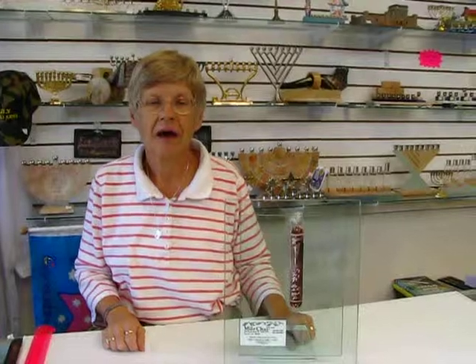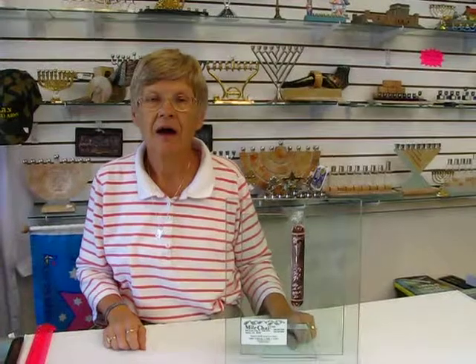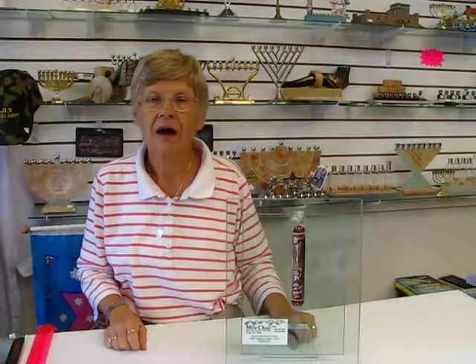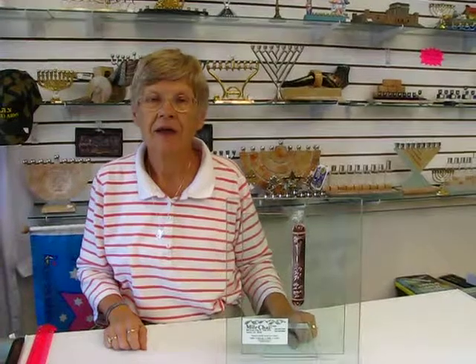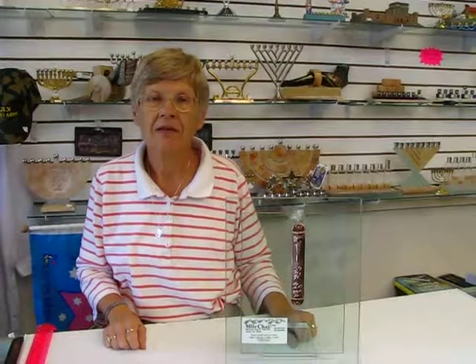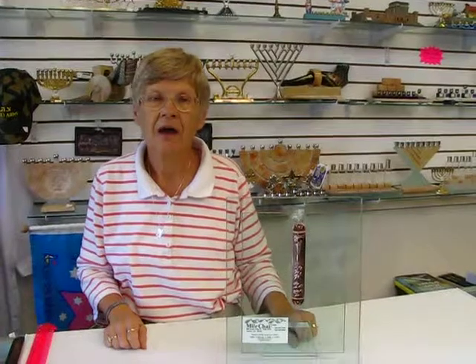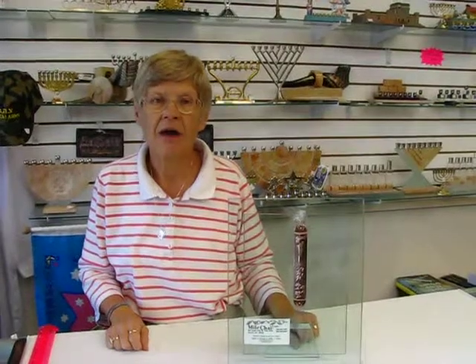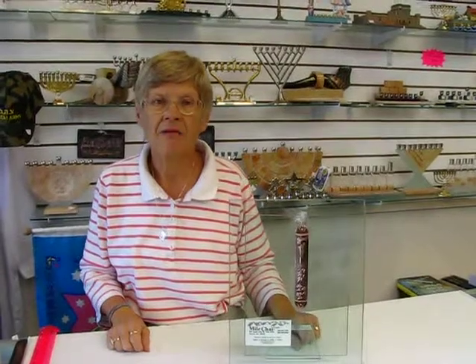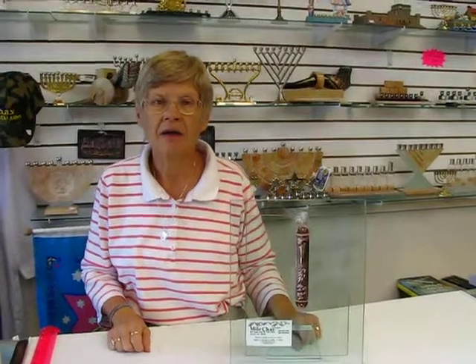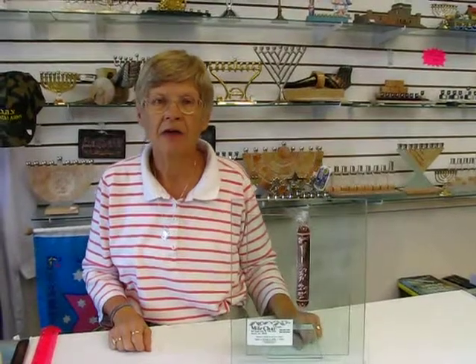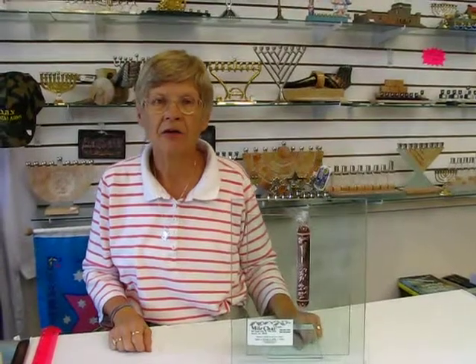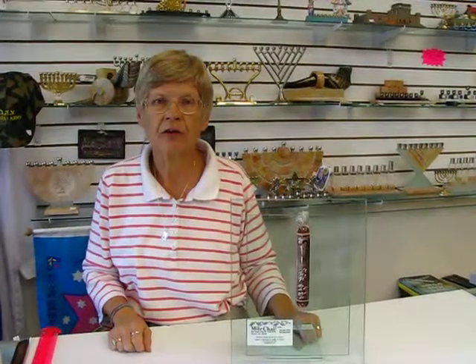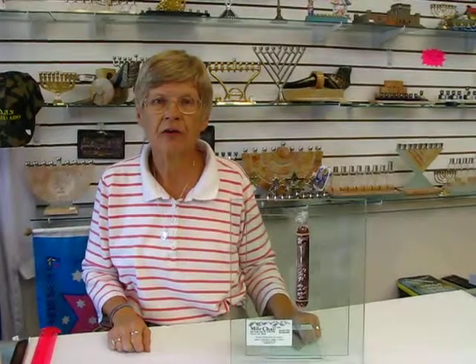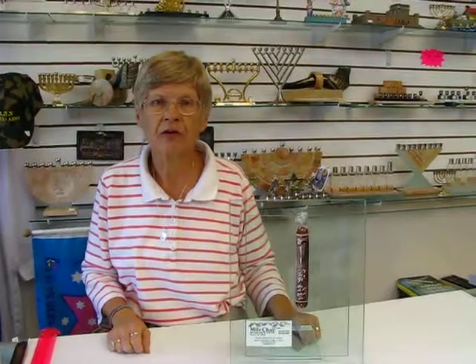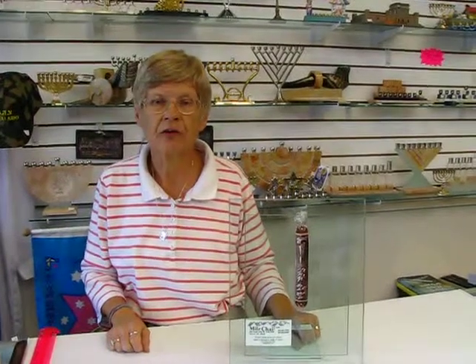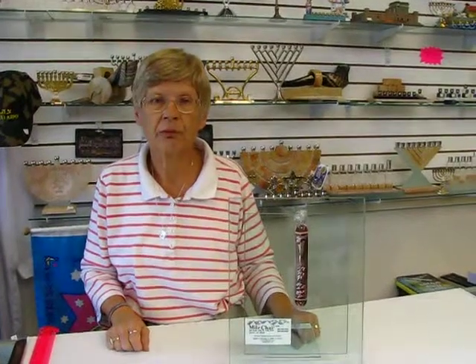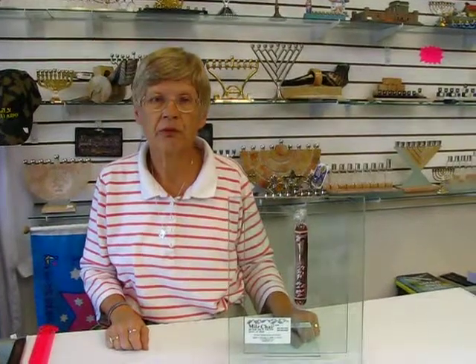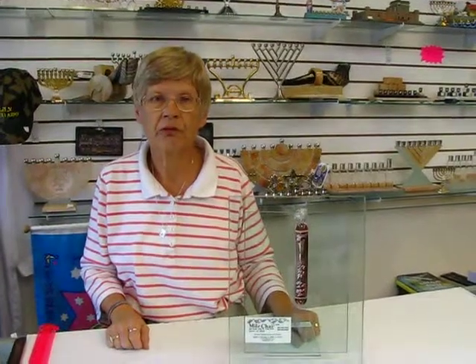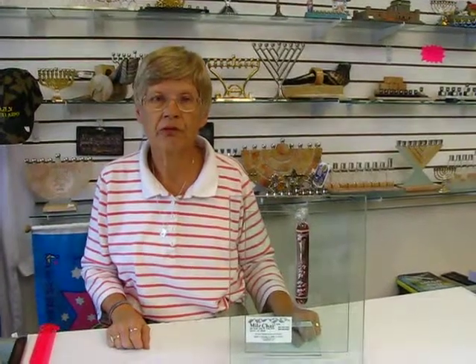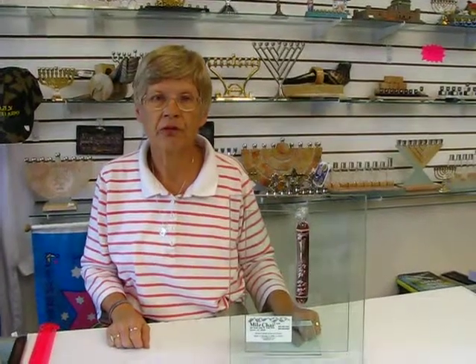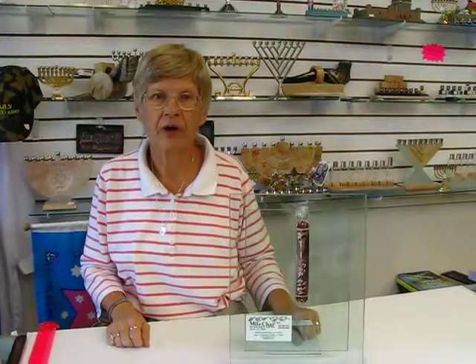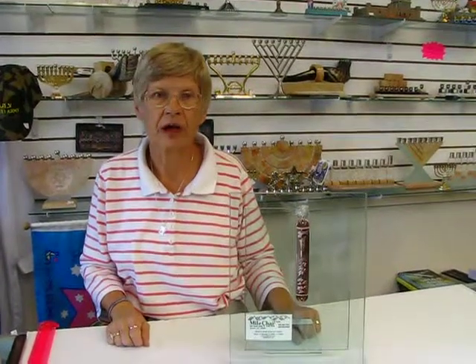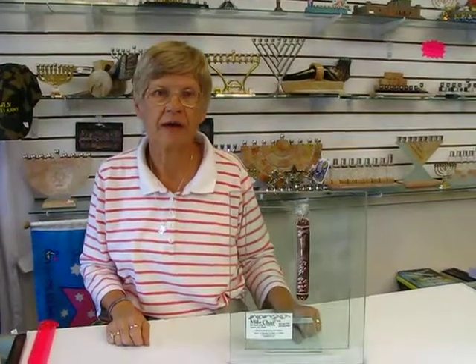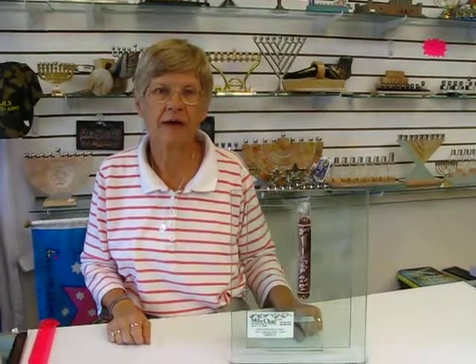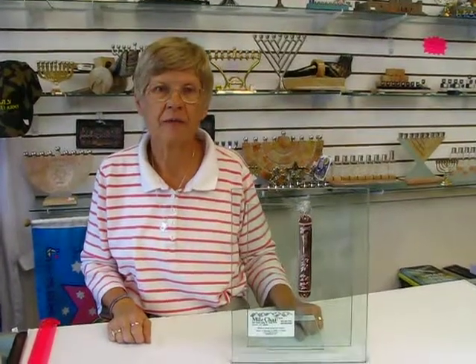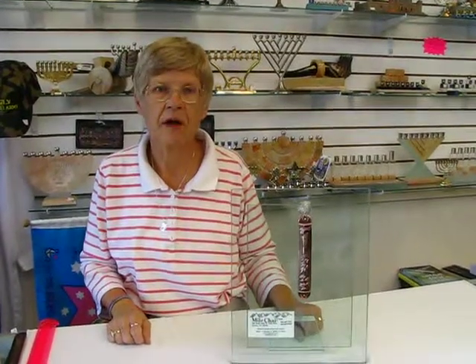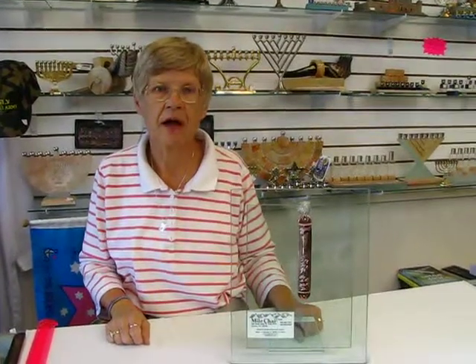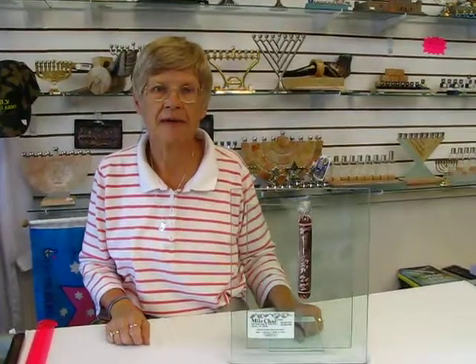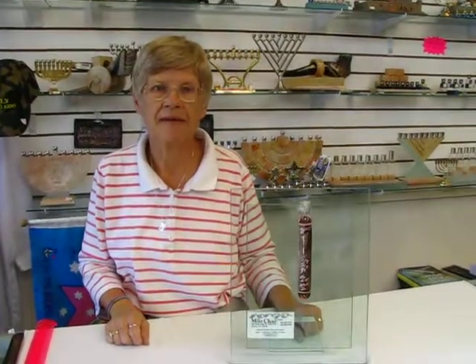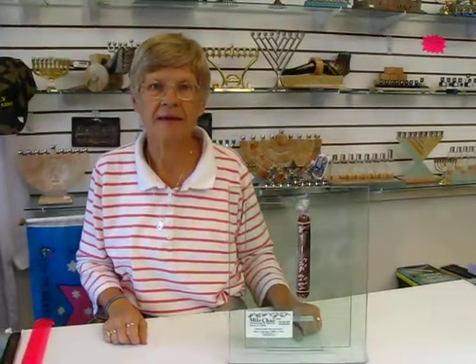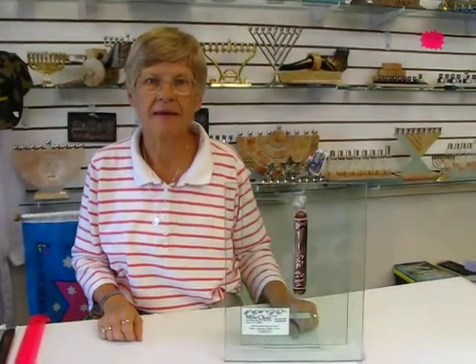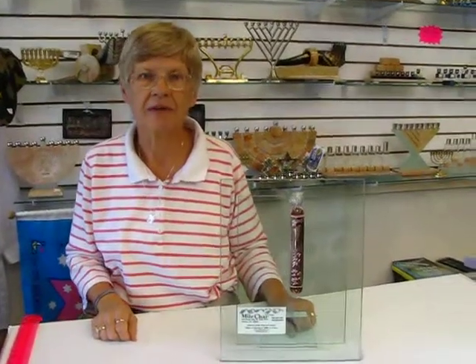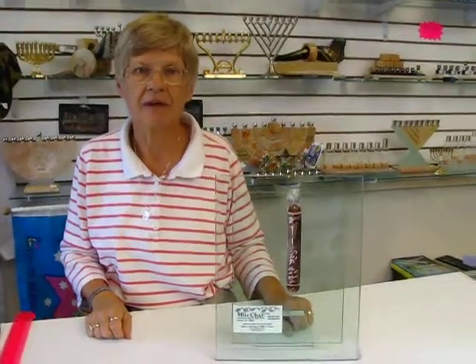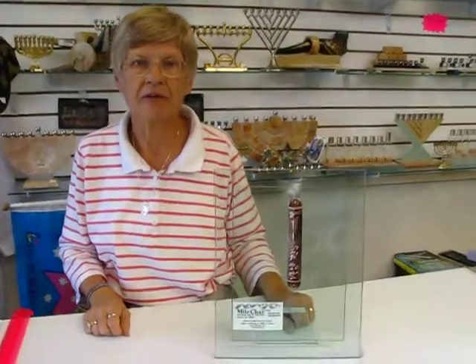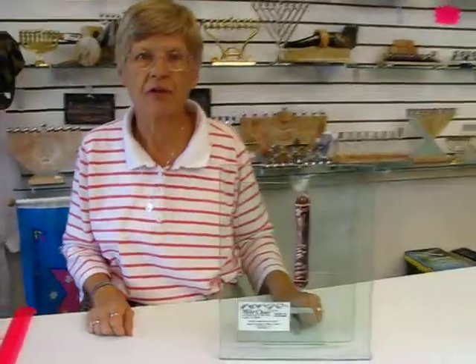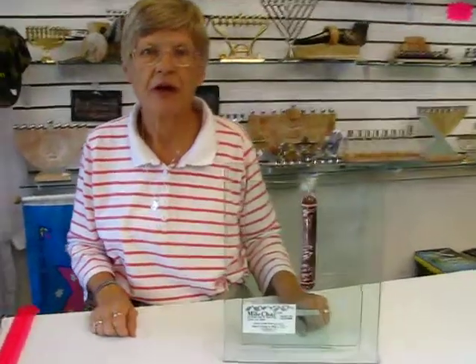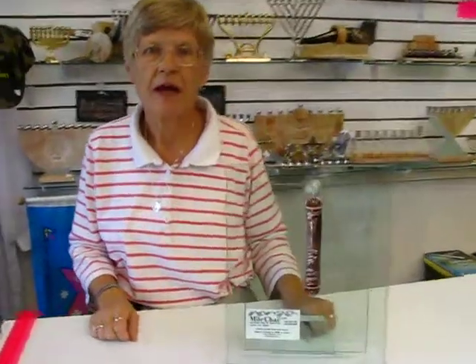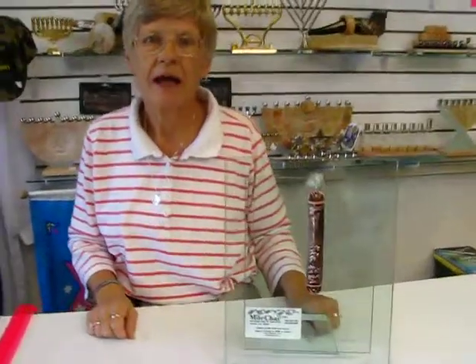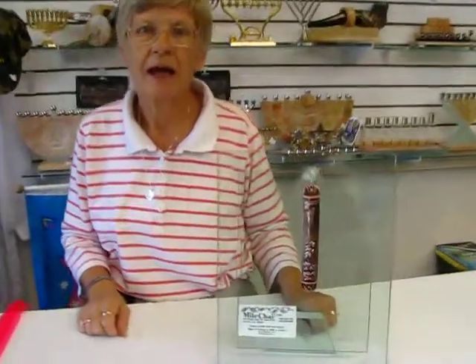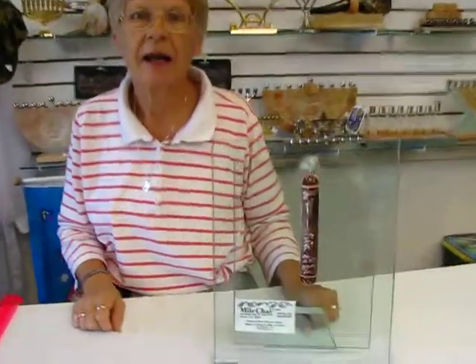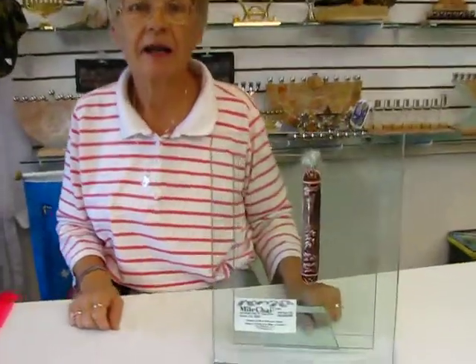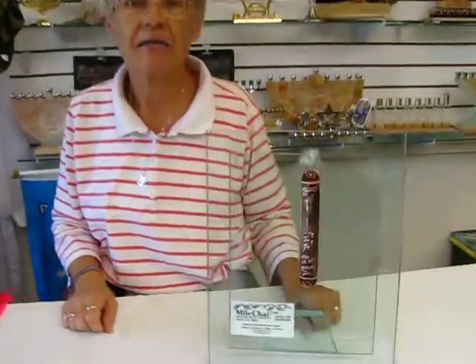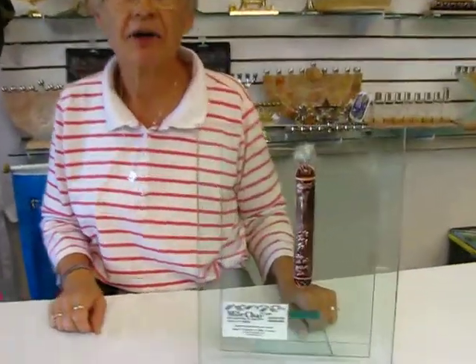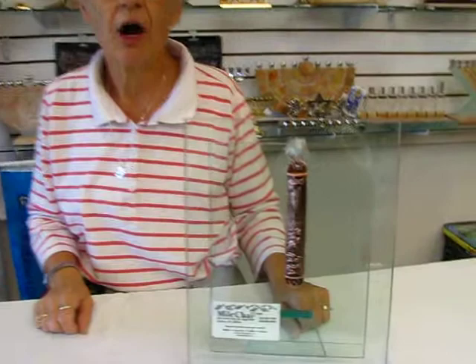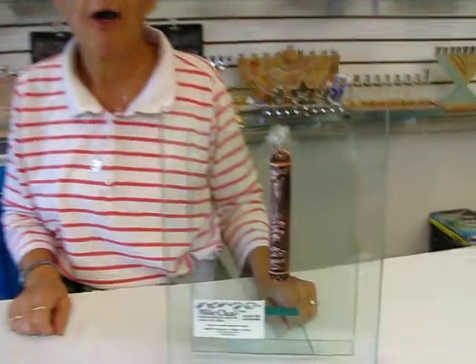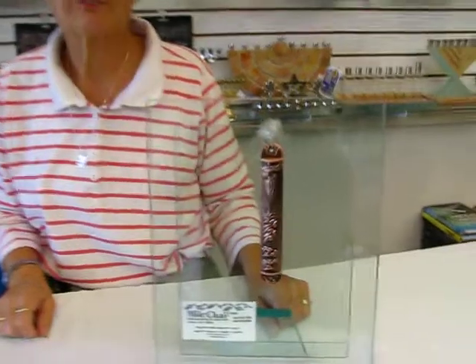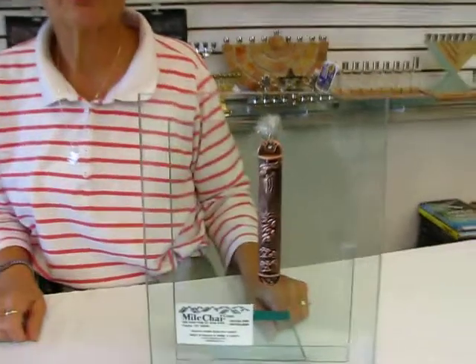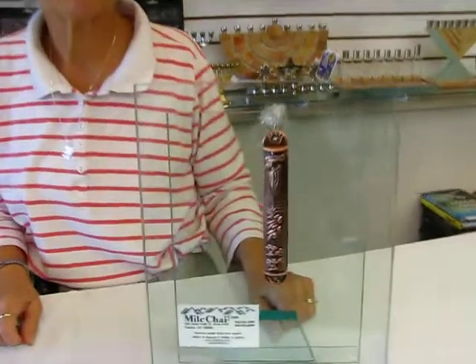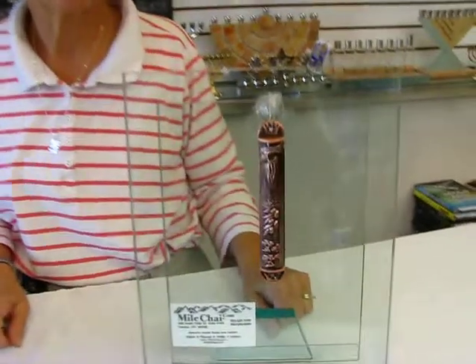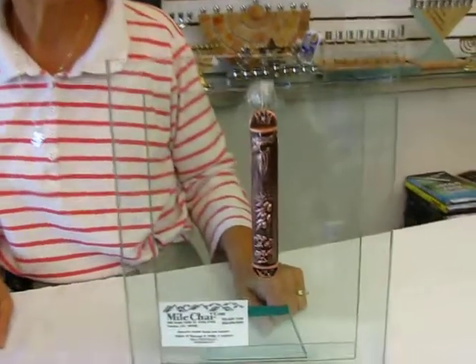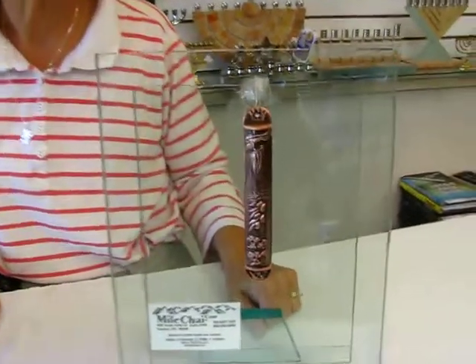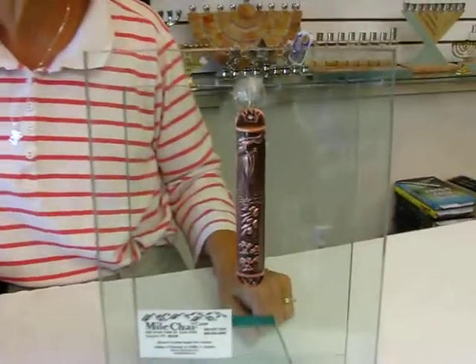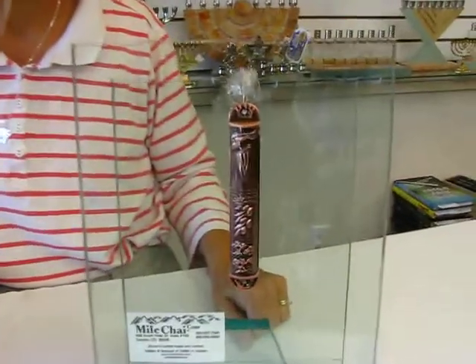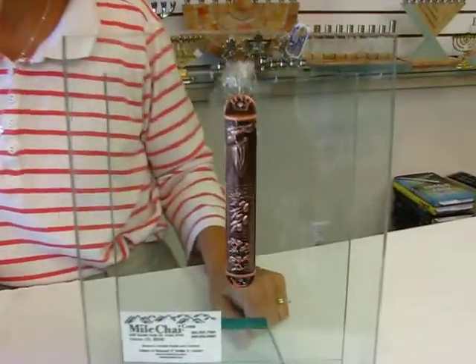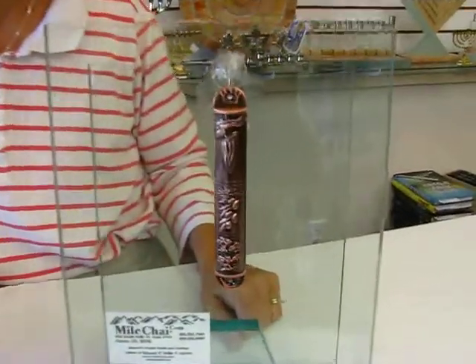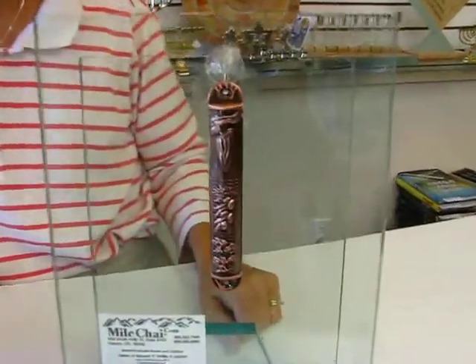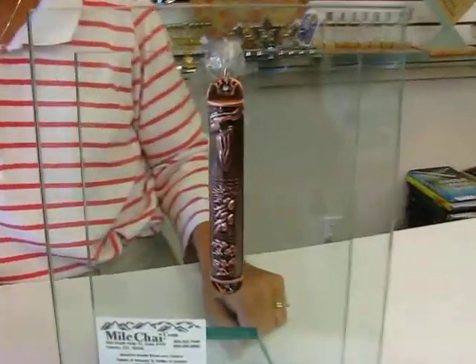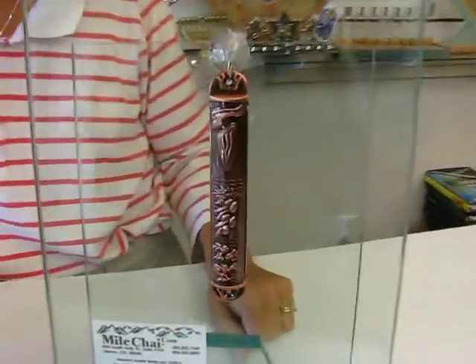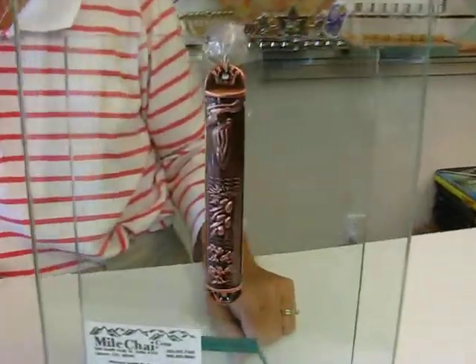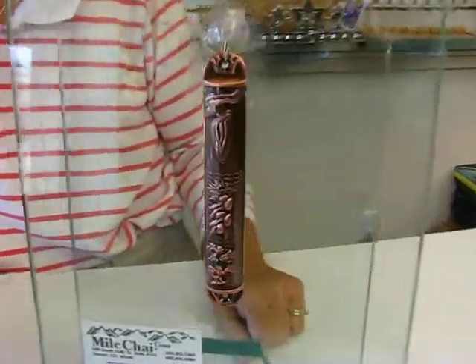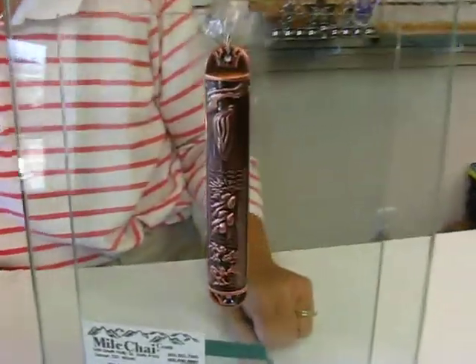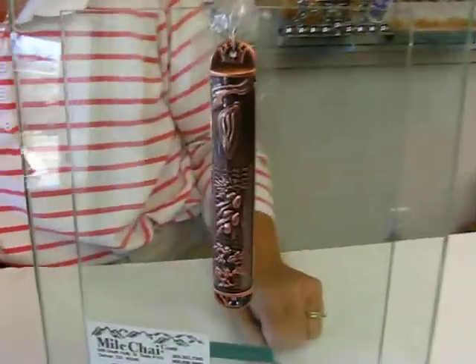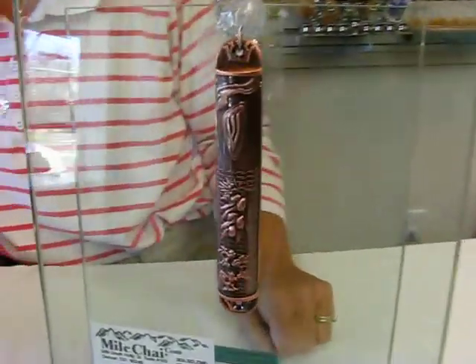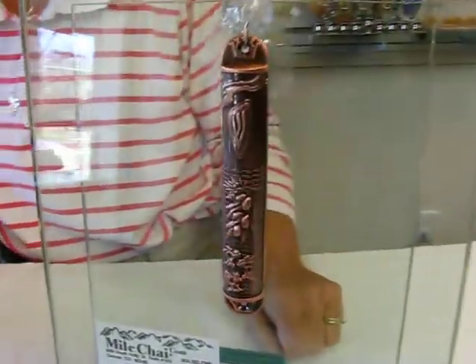Hi, it's Hav at Erin's Jewish Books and Judaica in the Mile High City of Denver, and I have a copper mezuzah case I'd like to show you today.